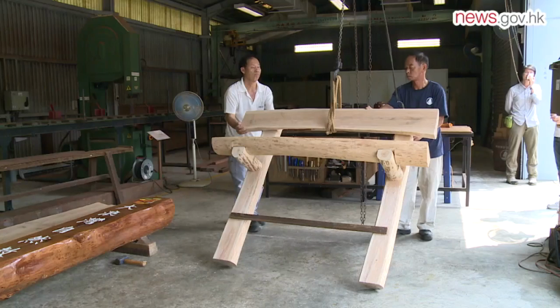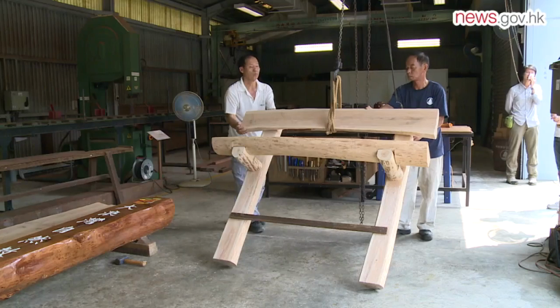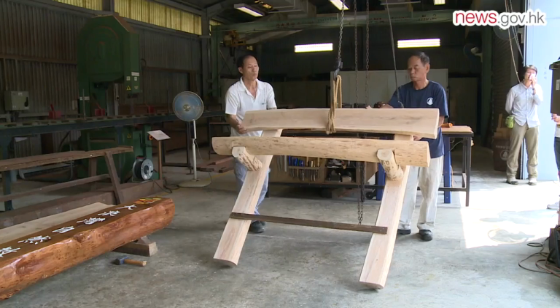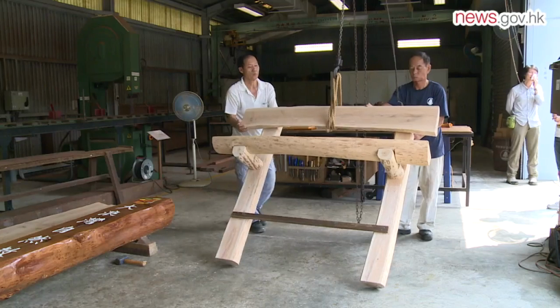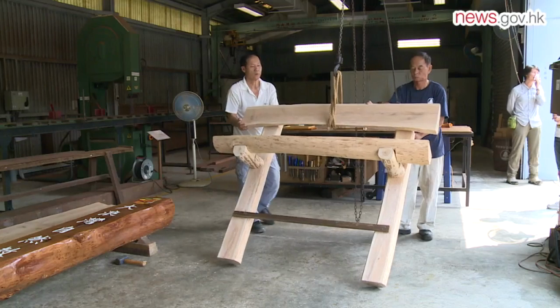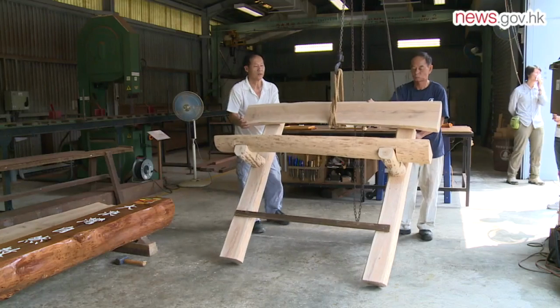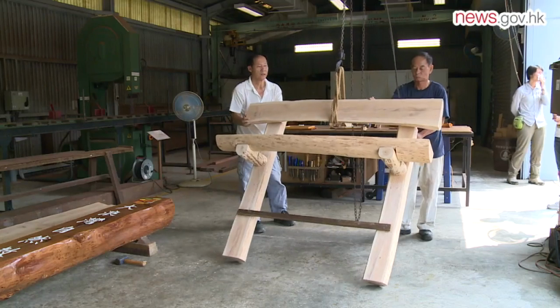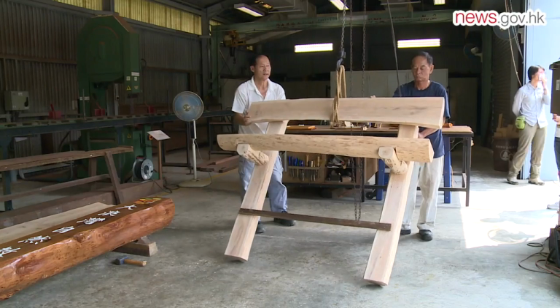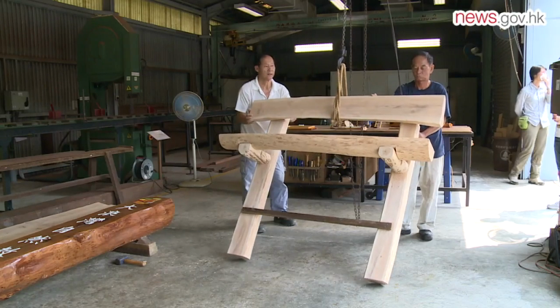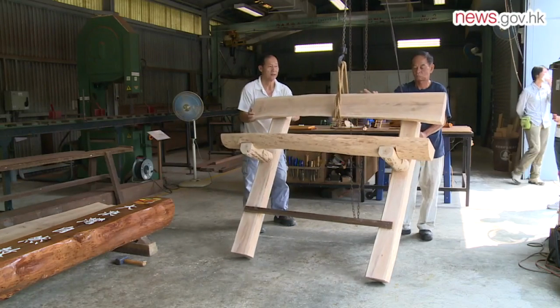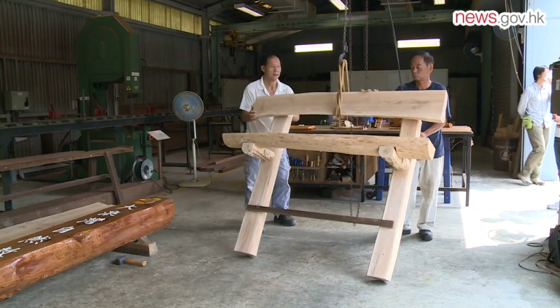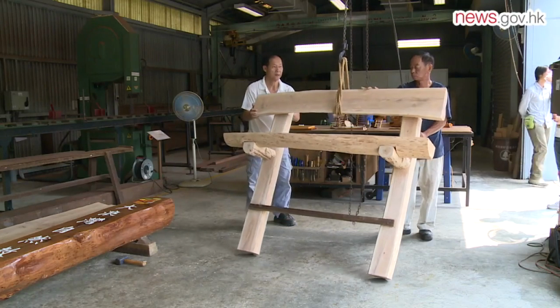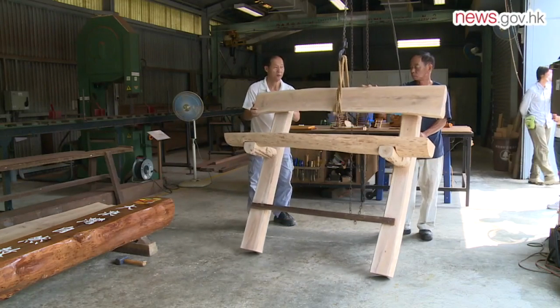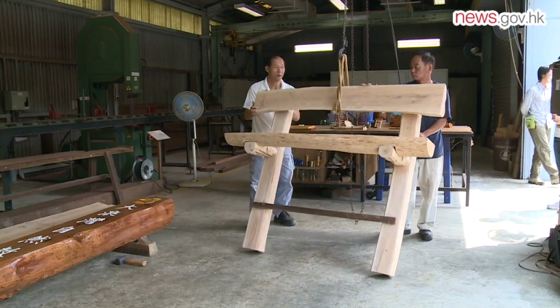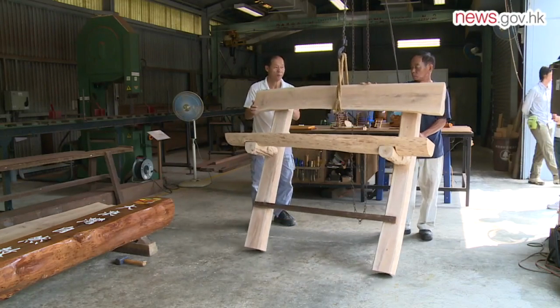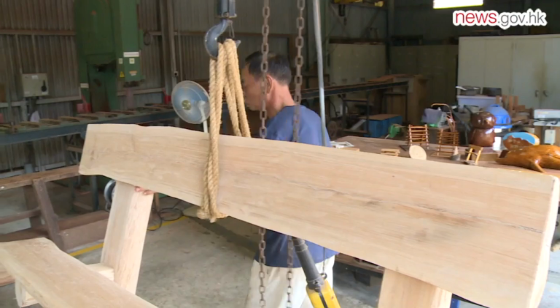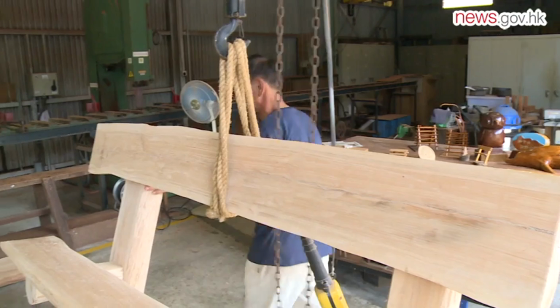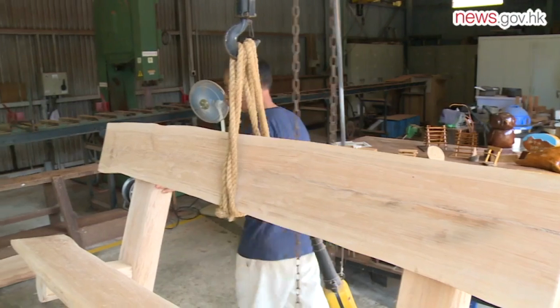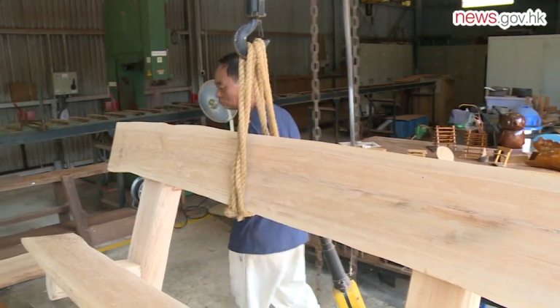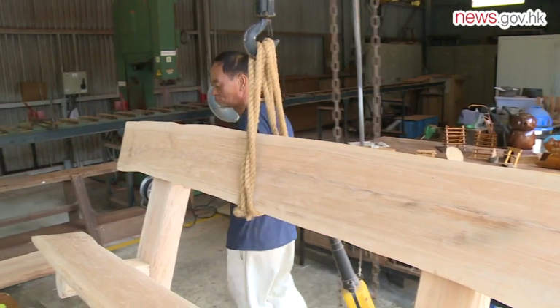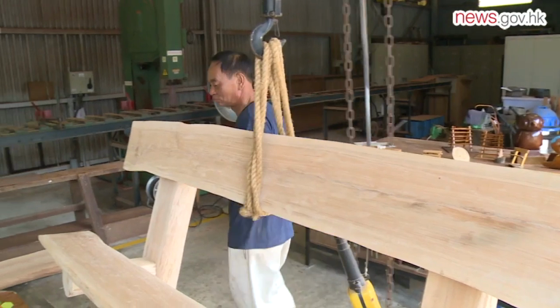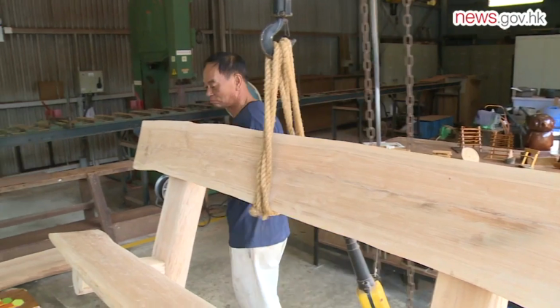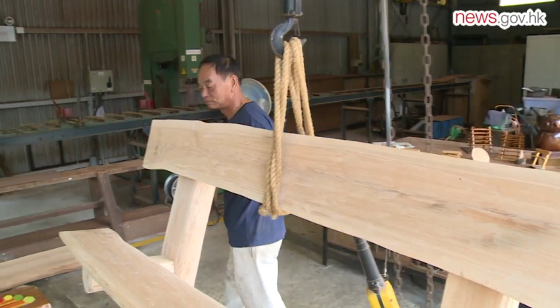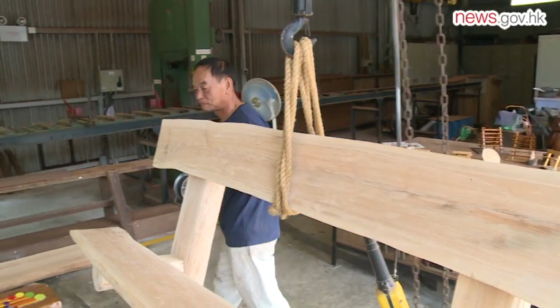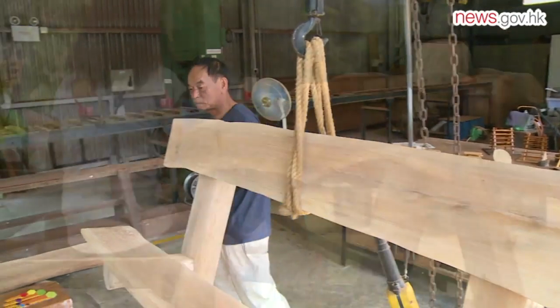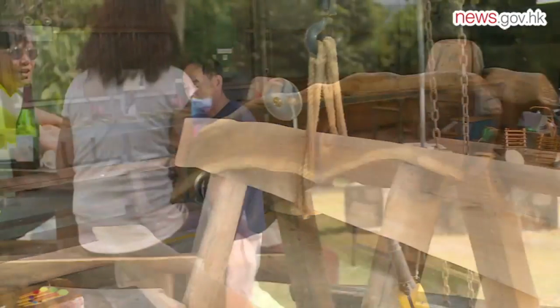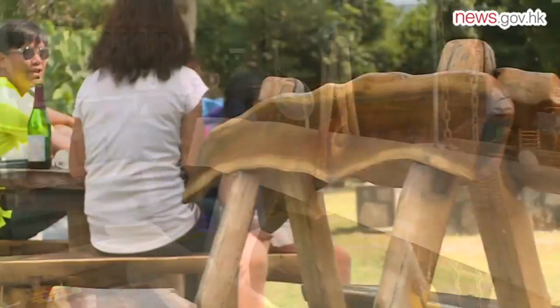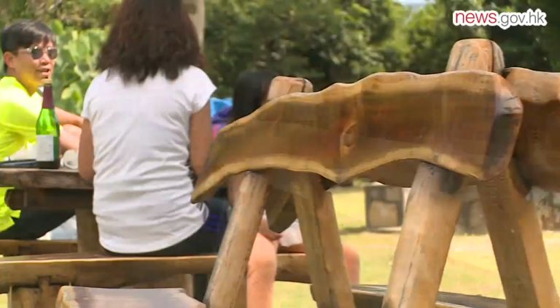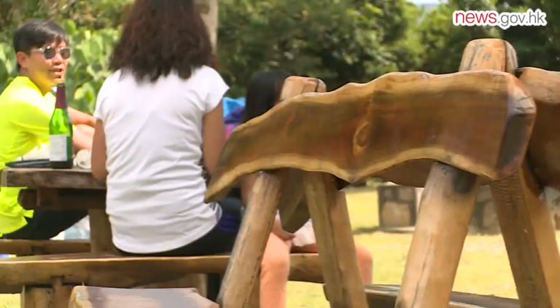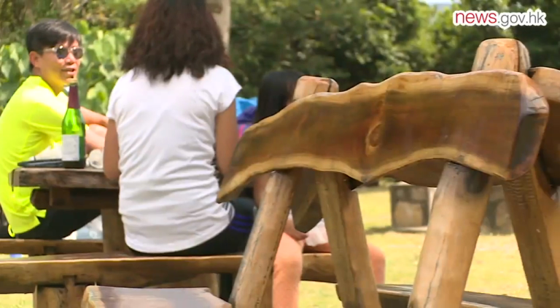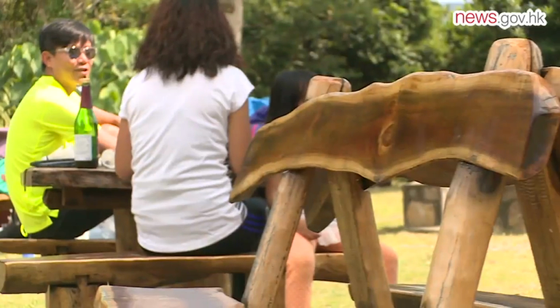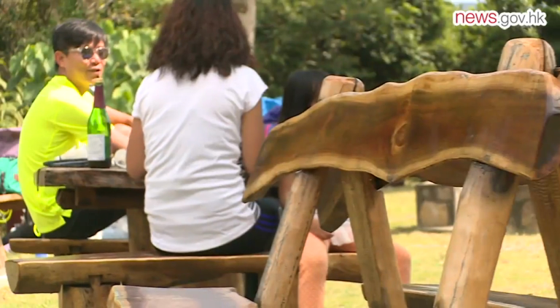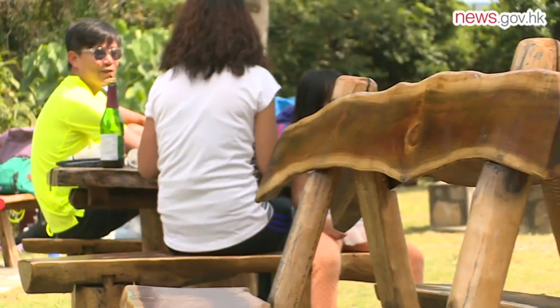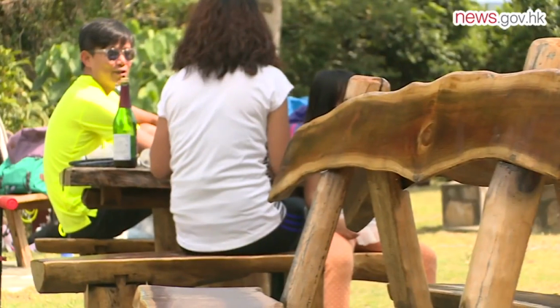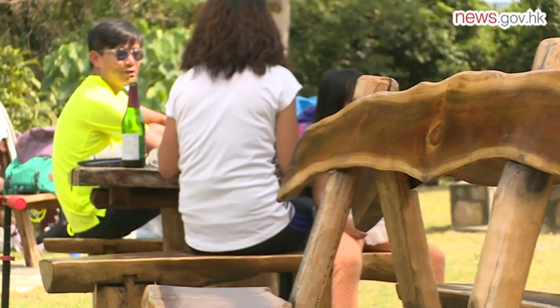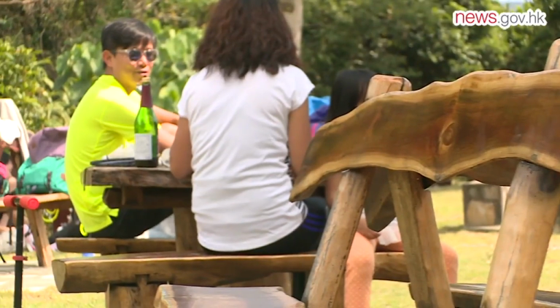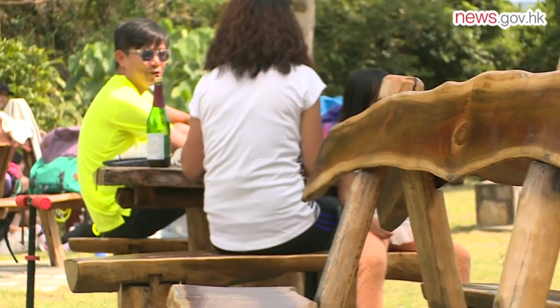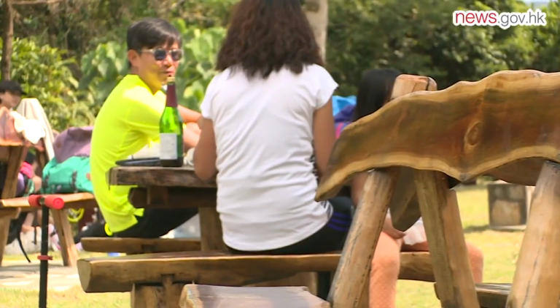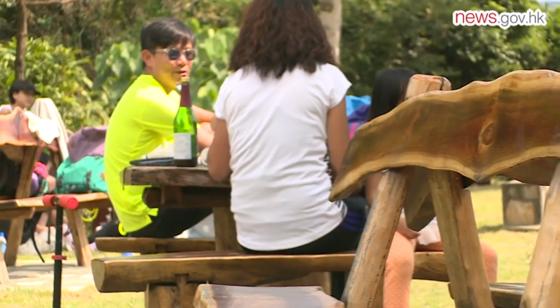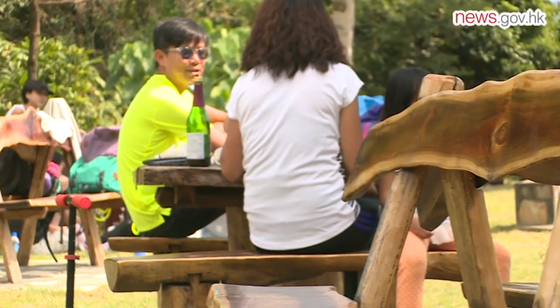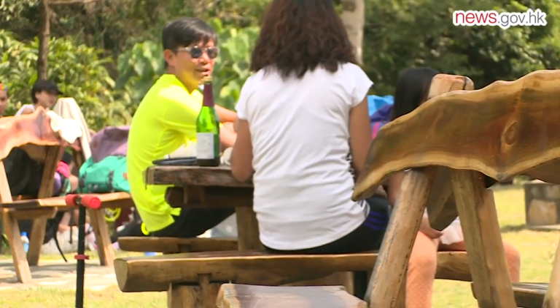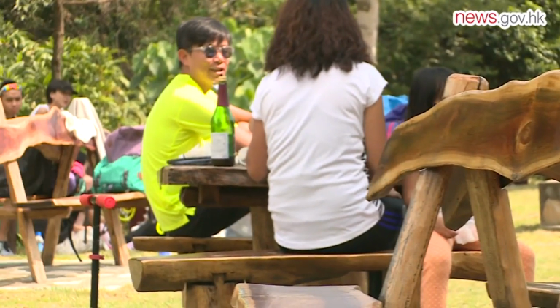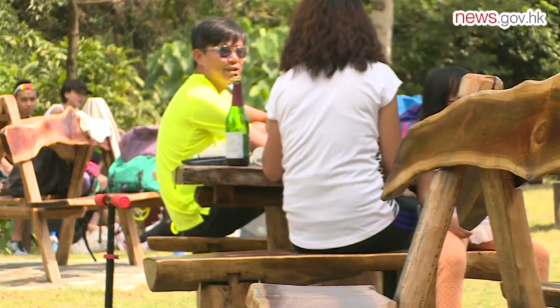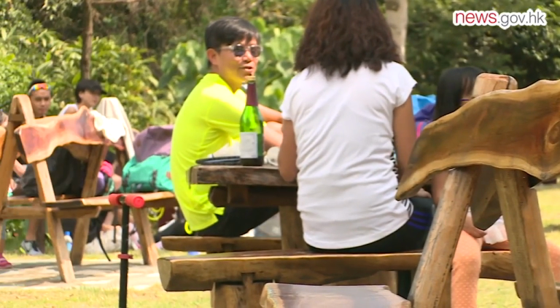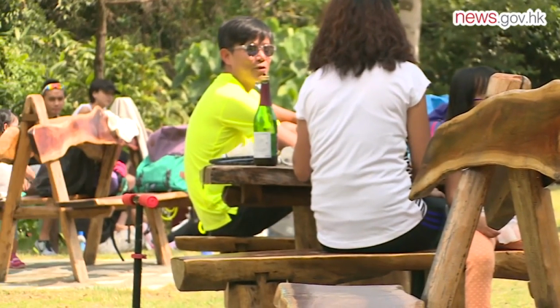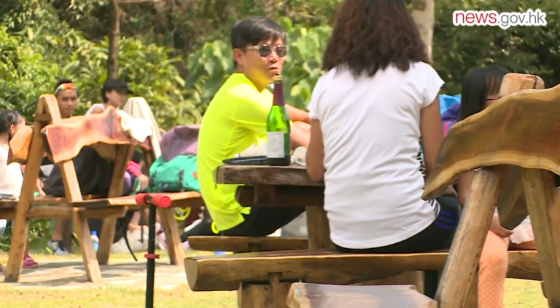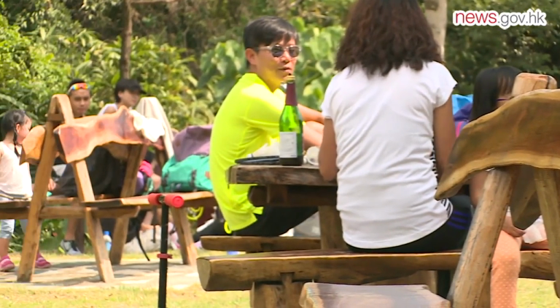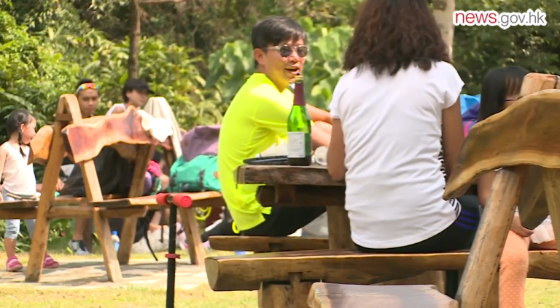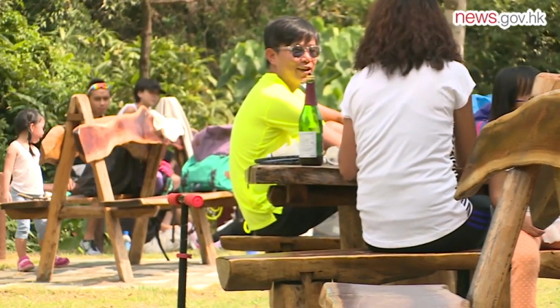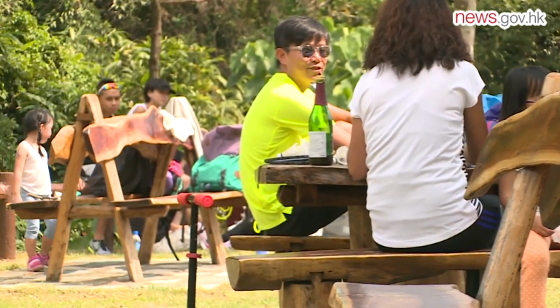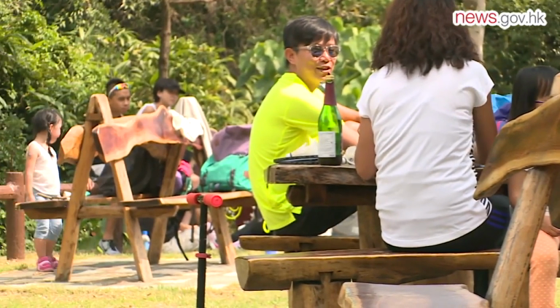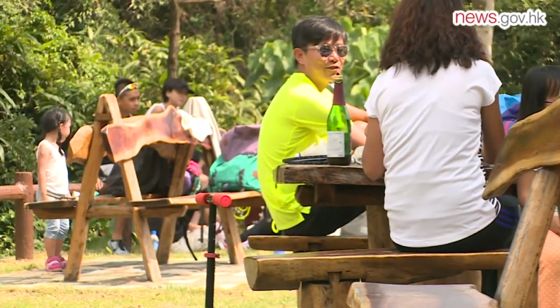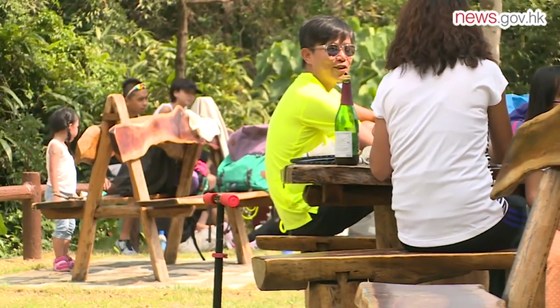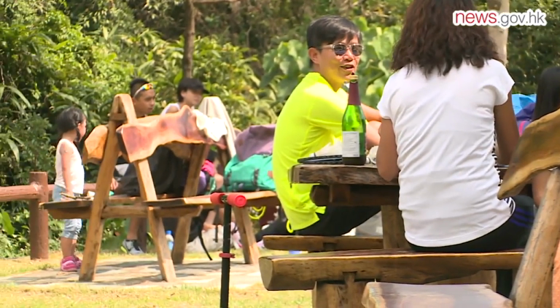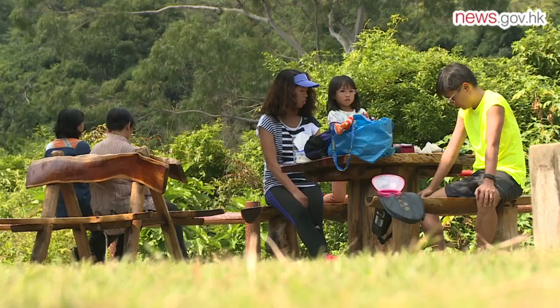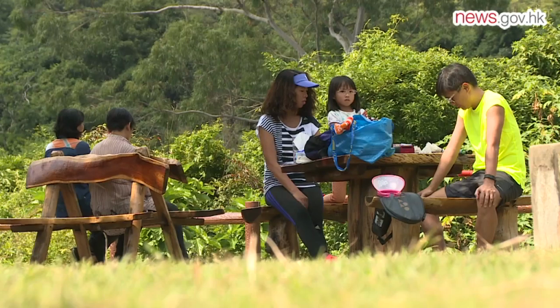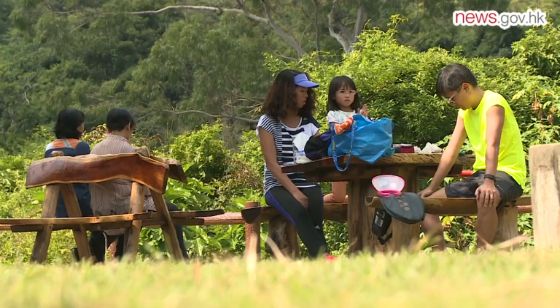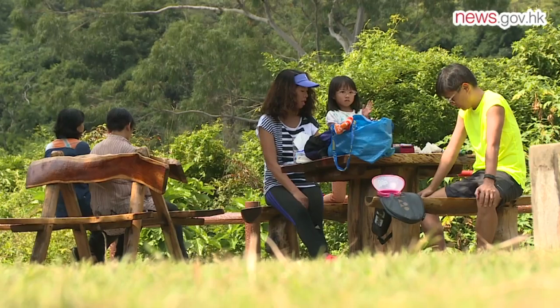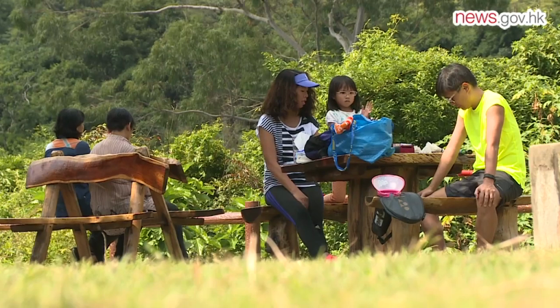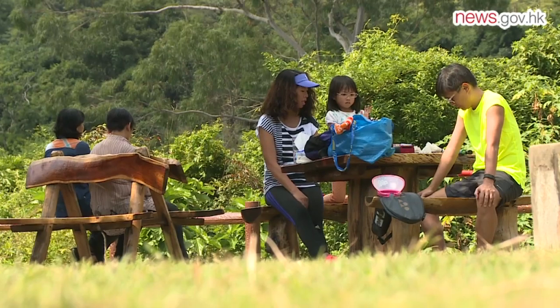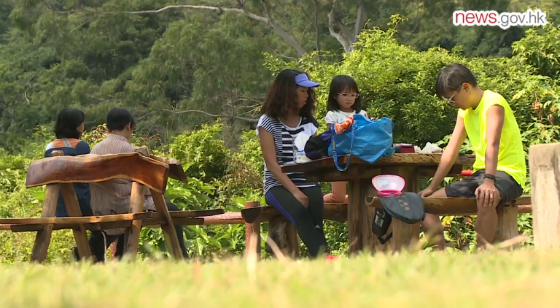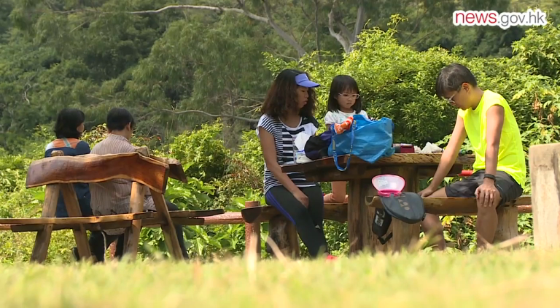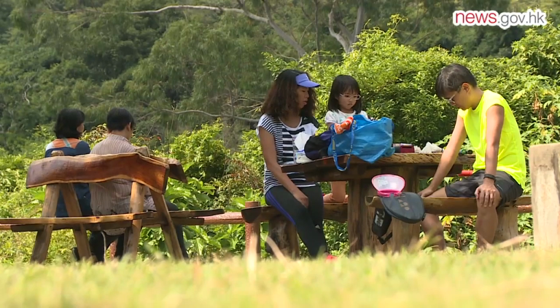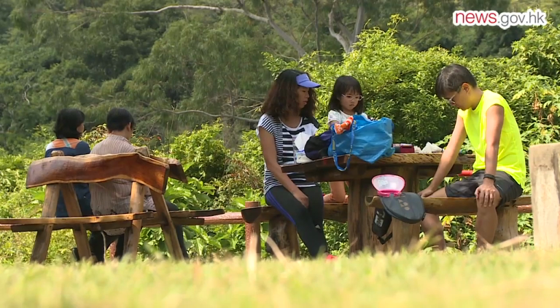It is environmentally friendly and it provides park visitors with eco-chic furniture to rest on during their walks and hikes.